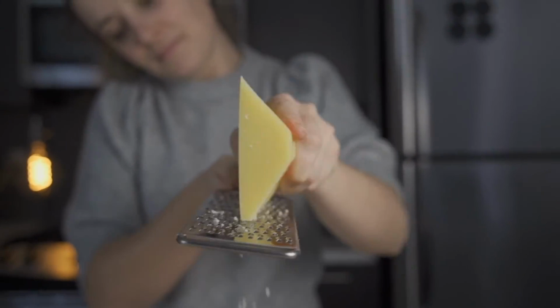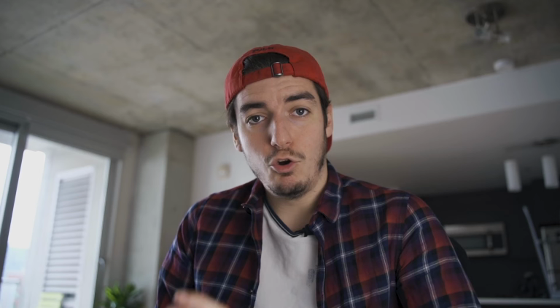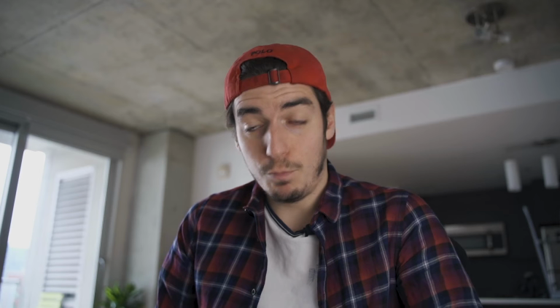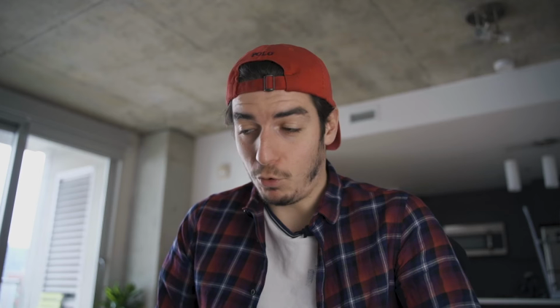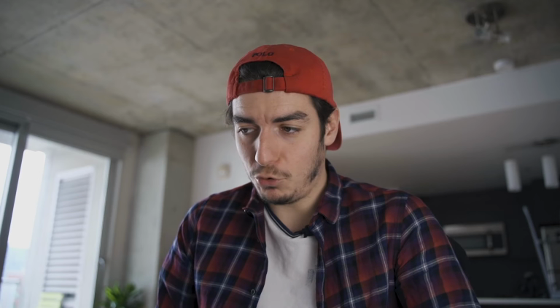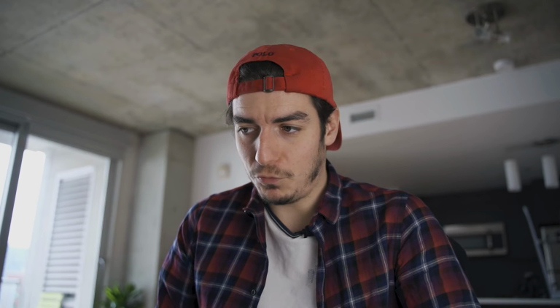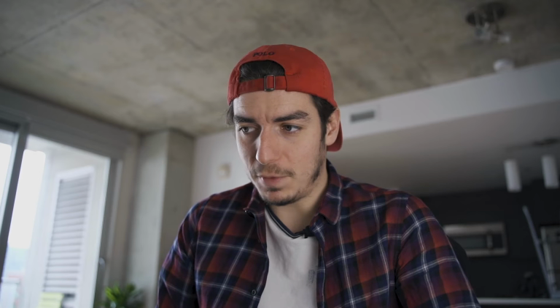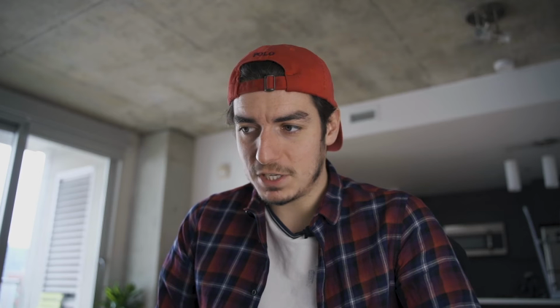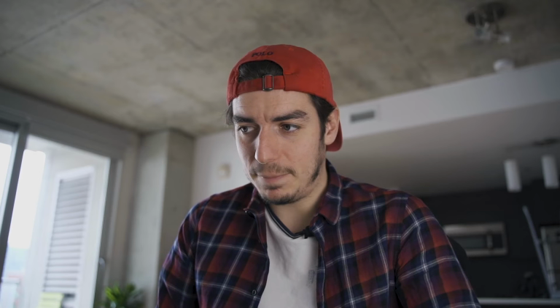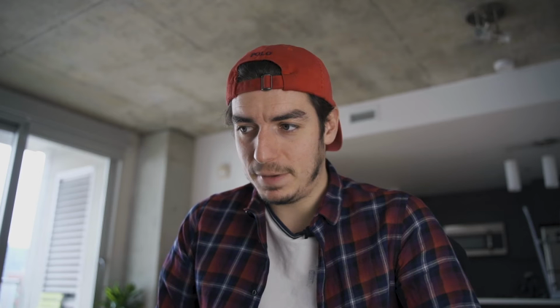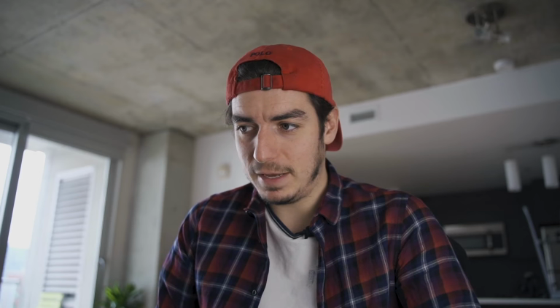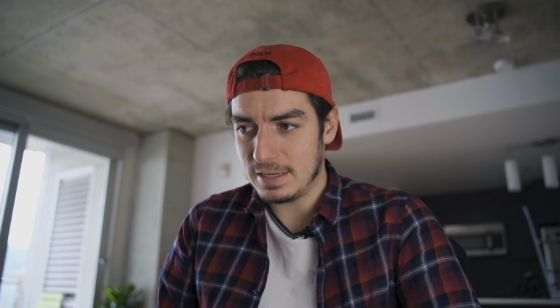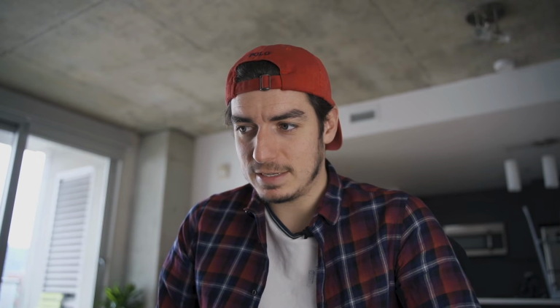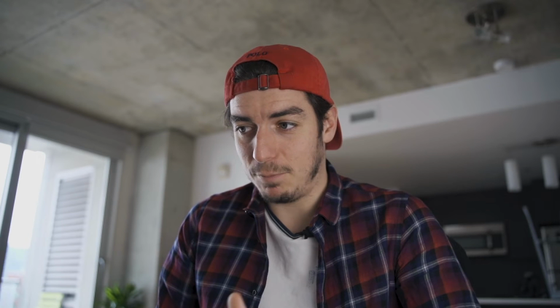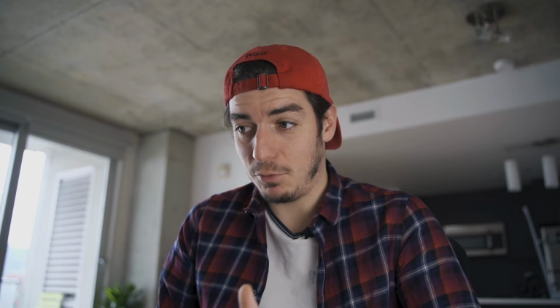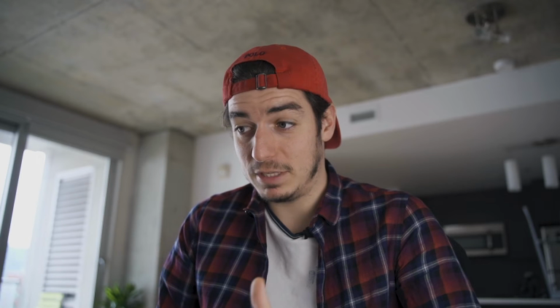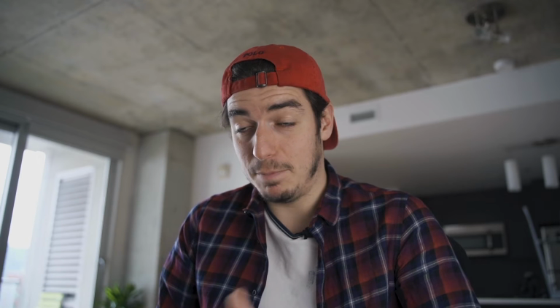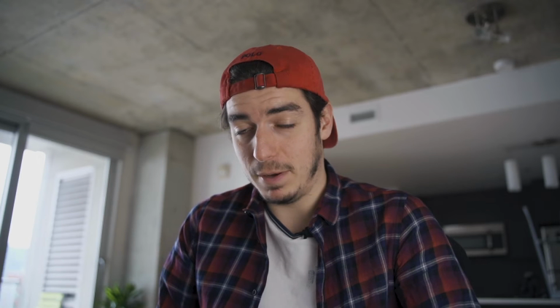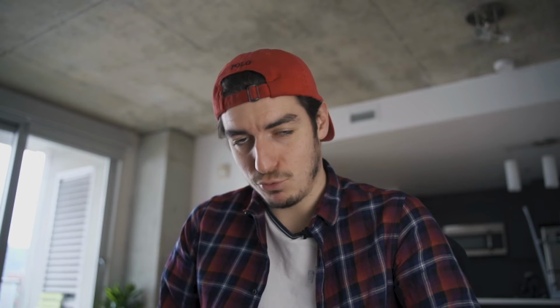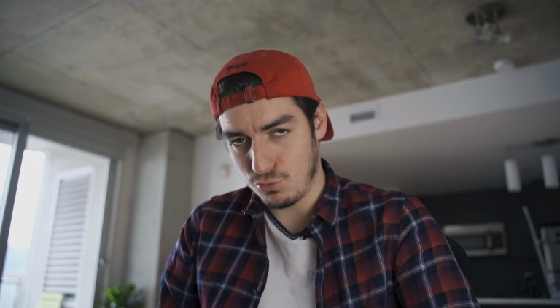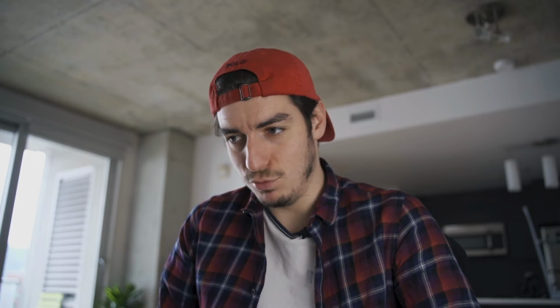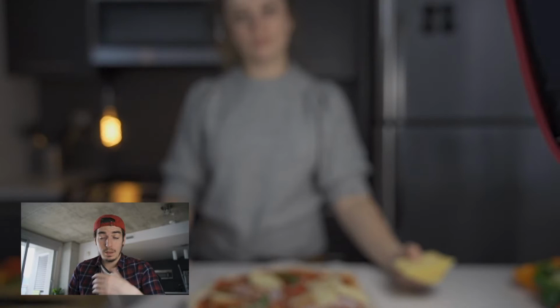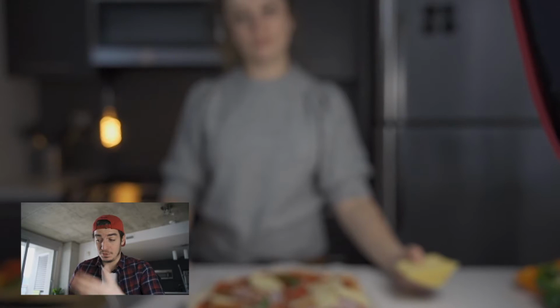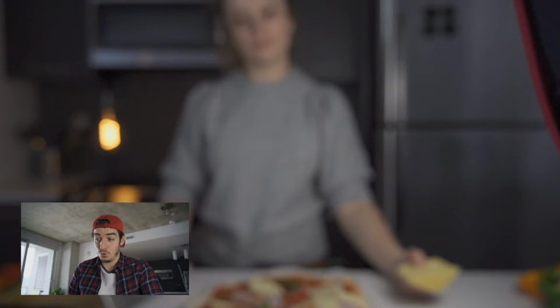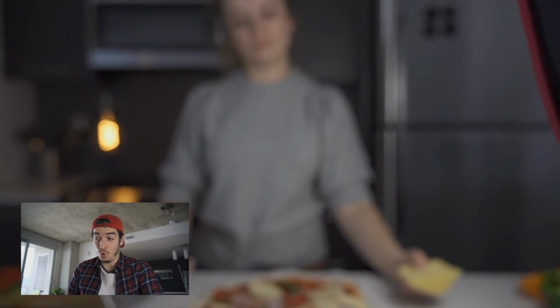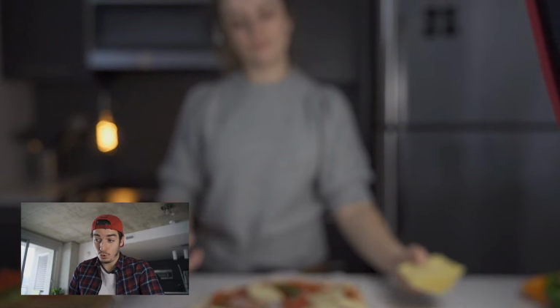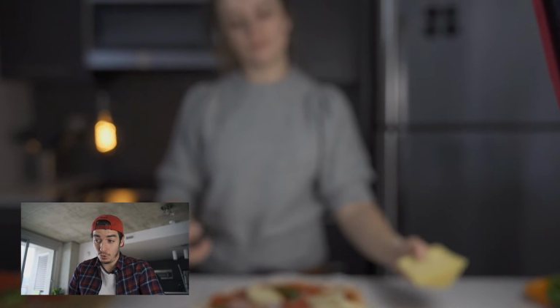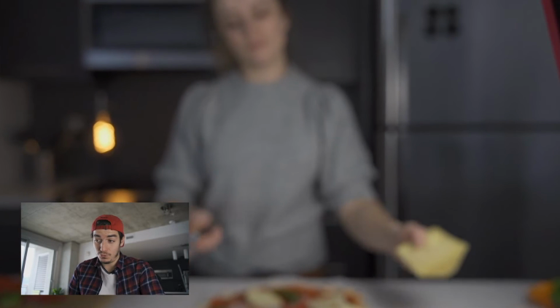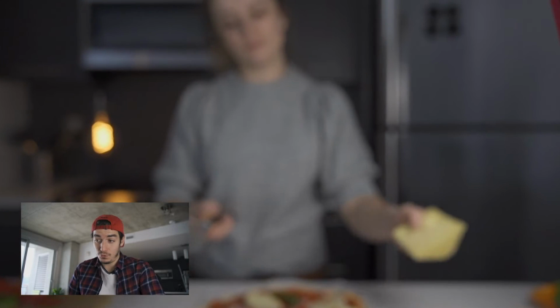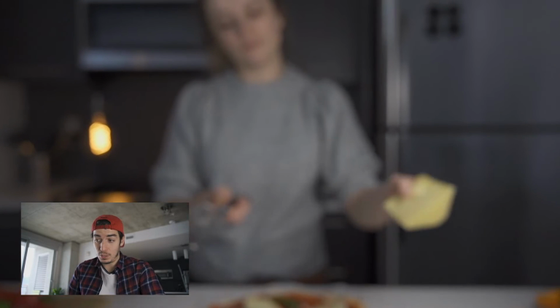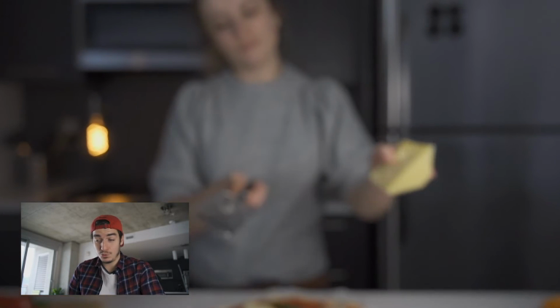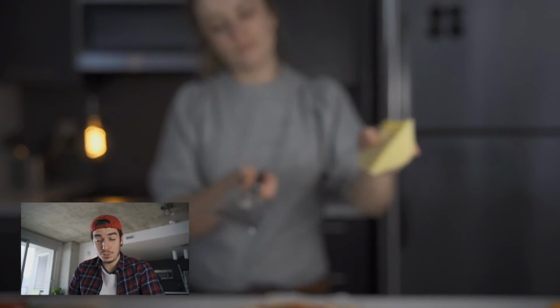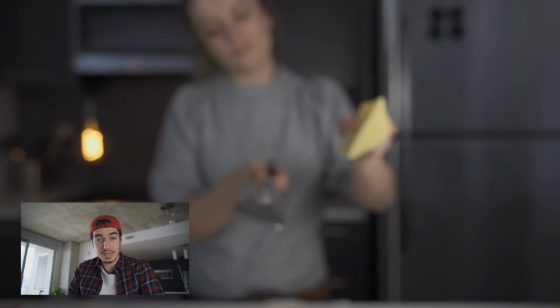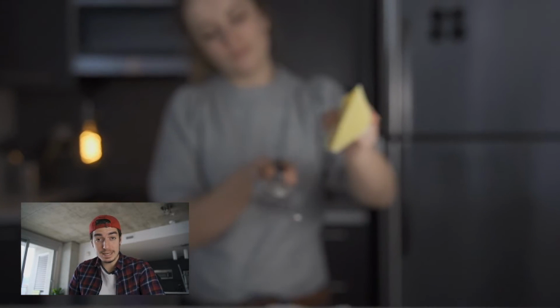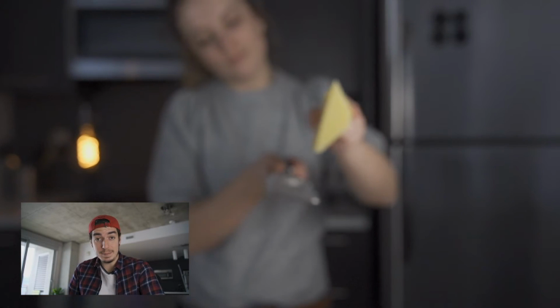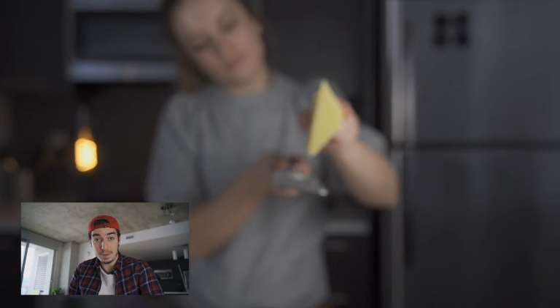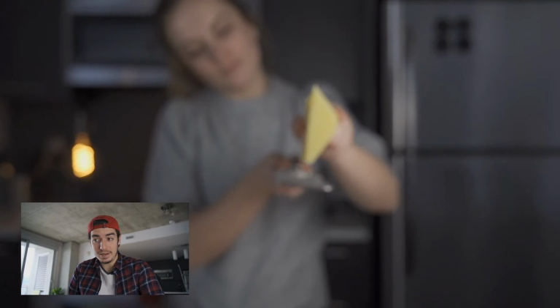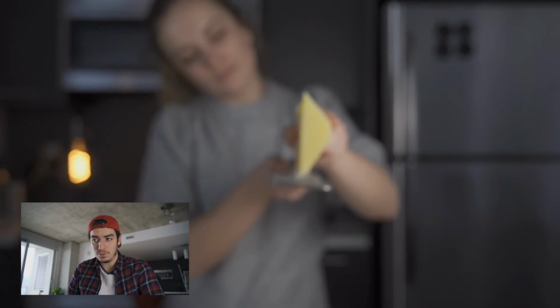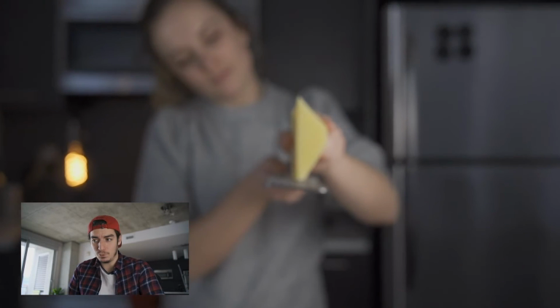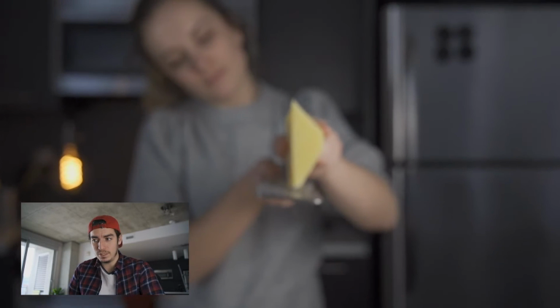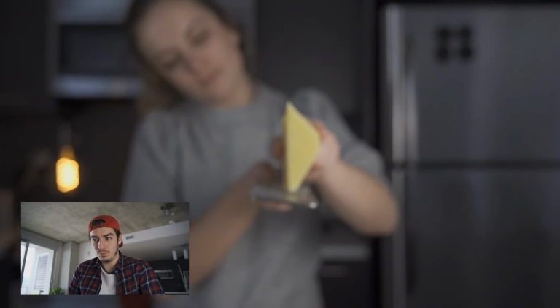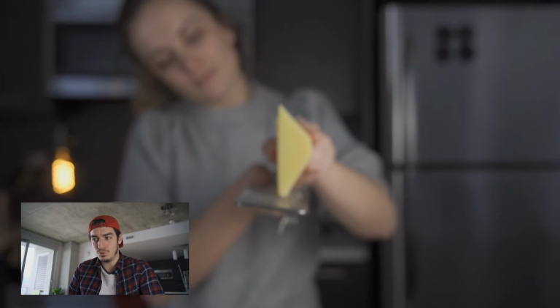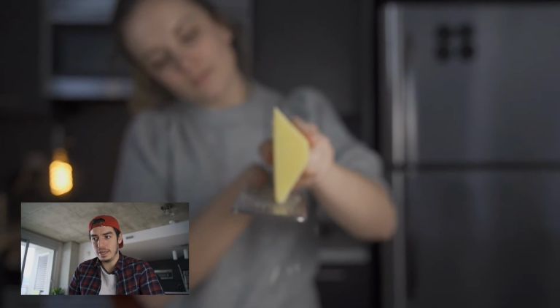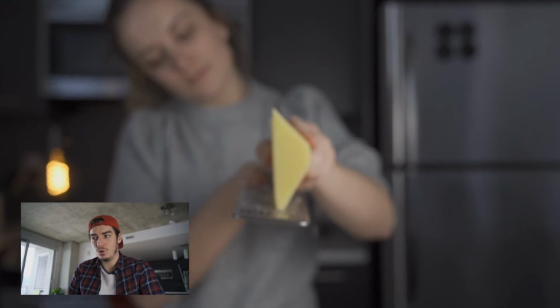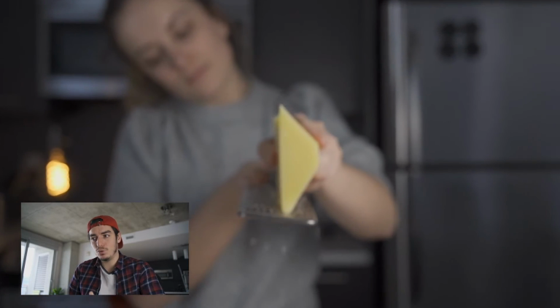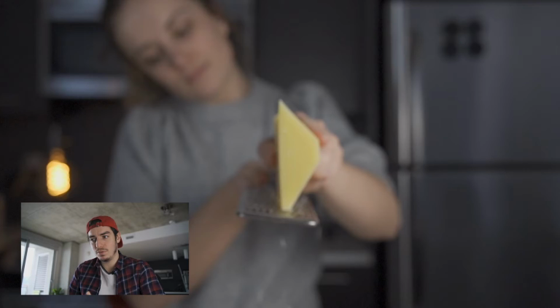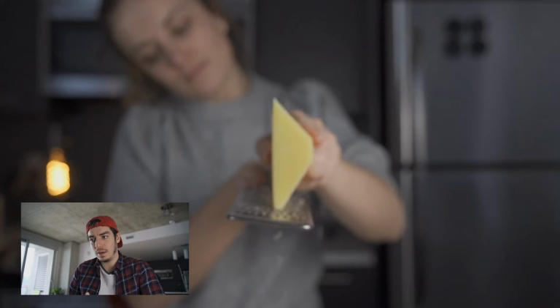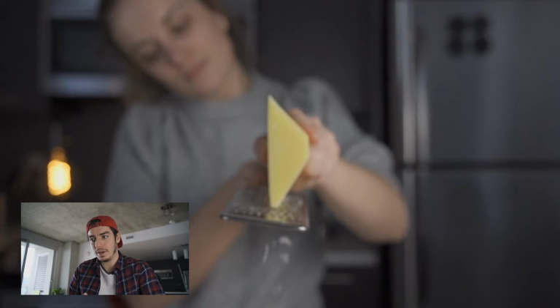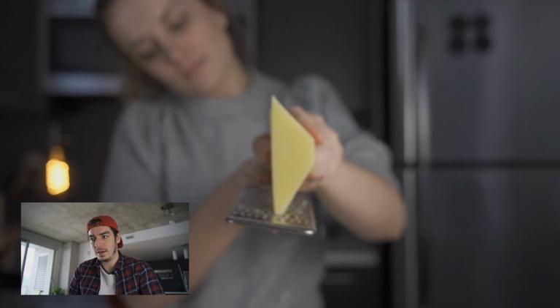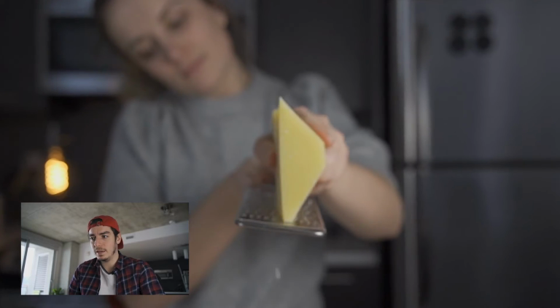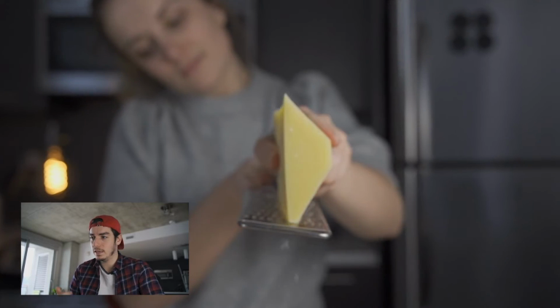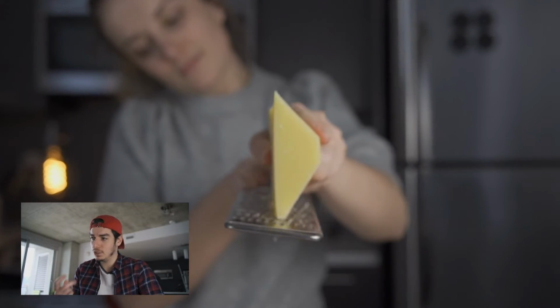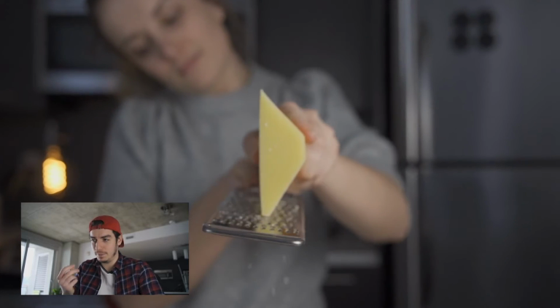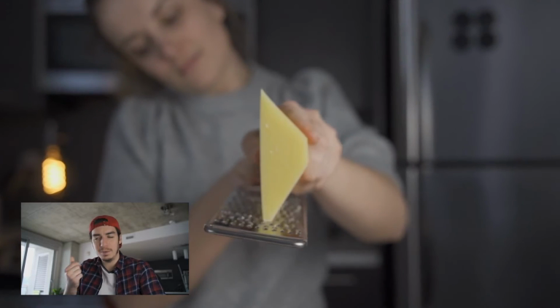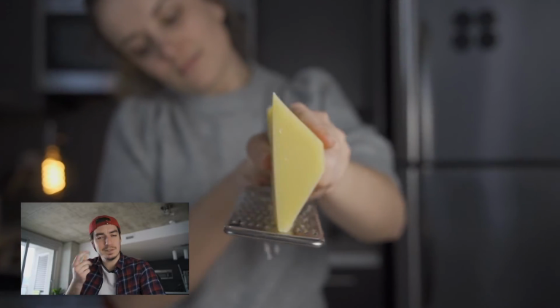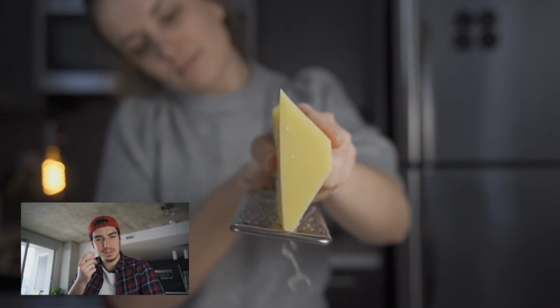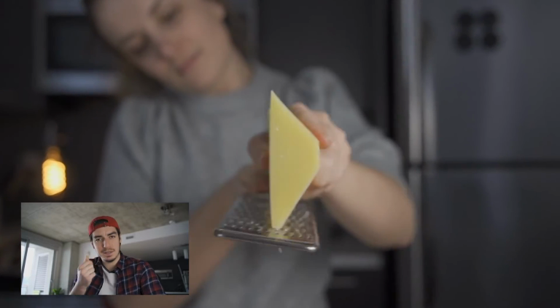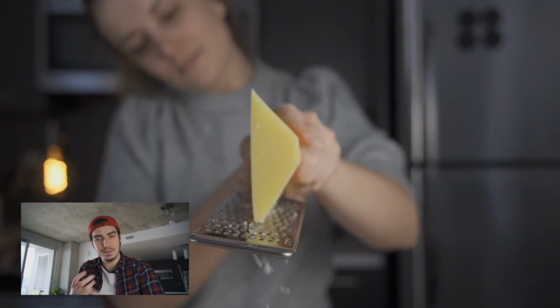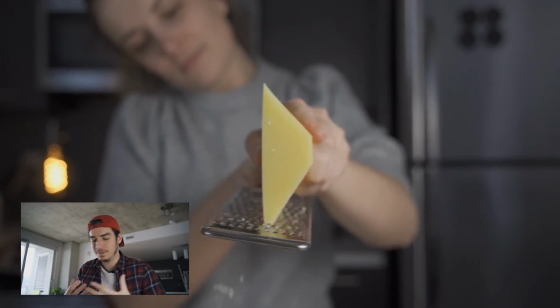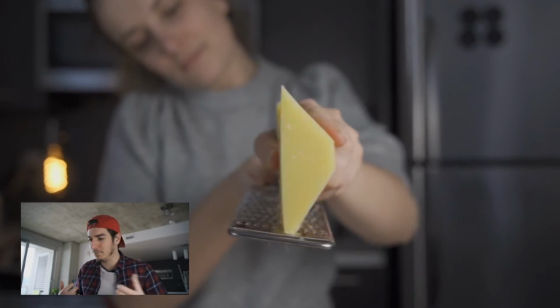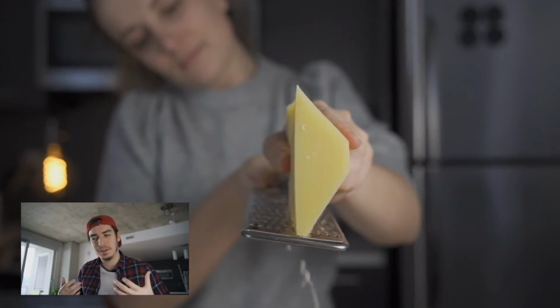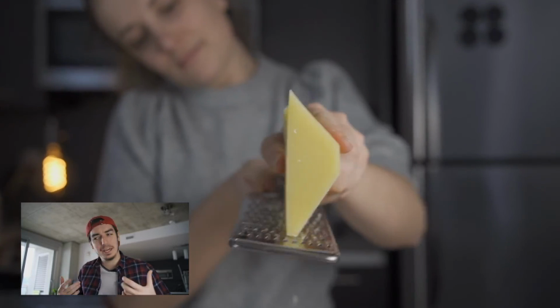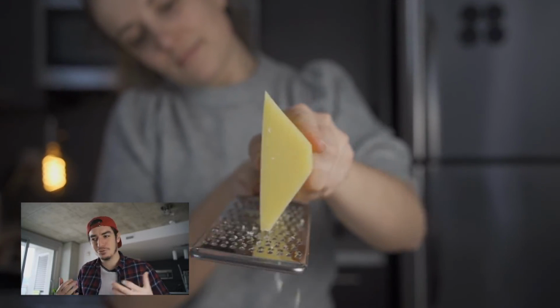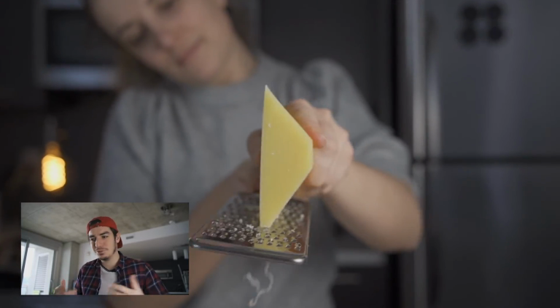The grated cheese shot is one I really like. Because once again, the subject is not sharp at the beginning and then becomes sharp. And I don't know, it just does something.